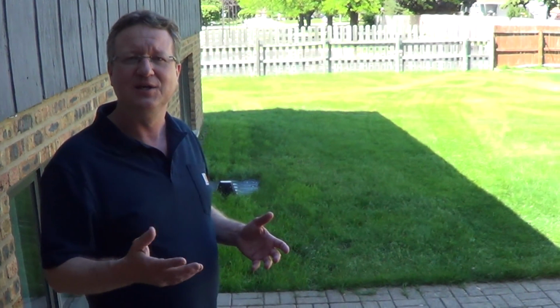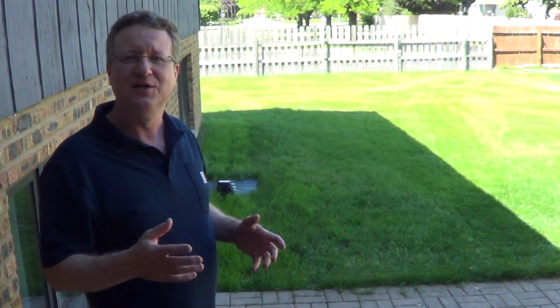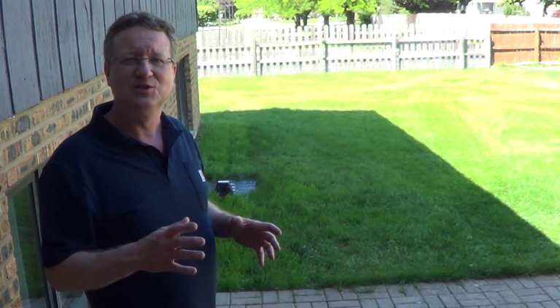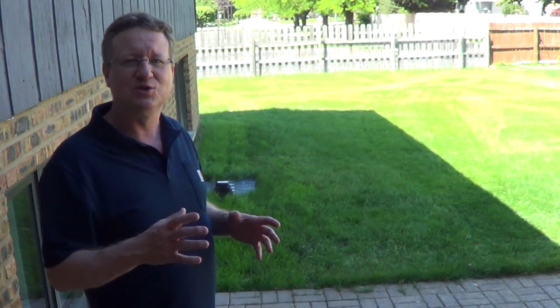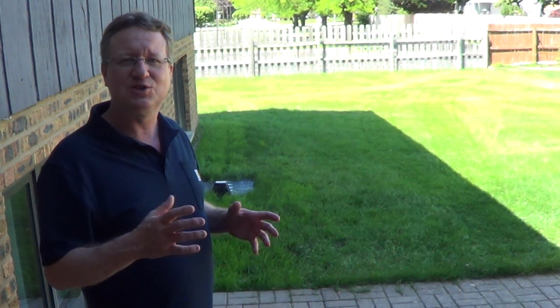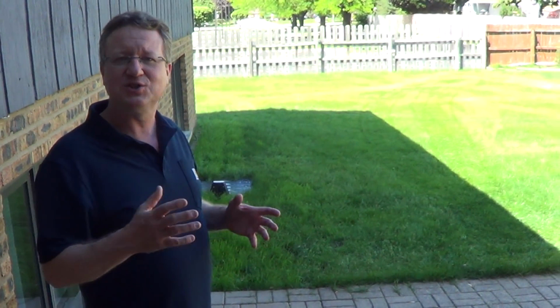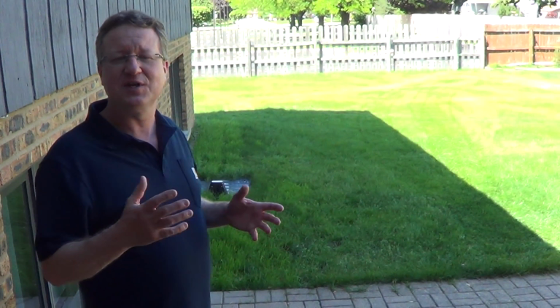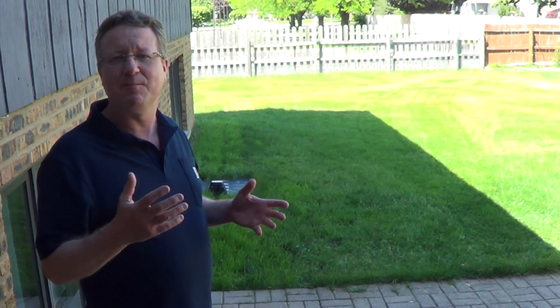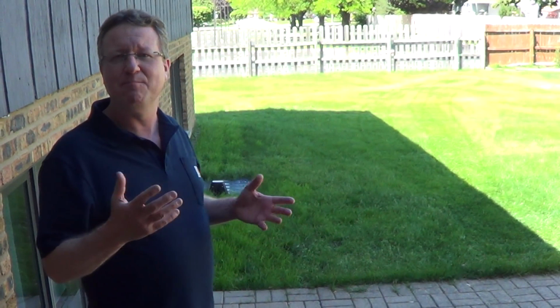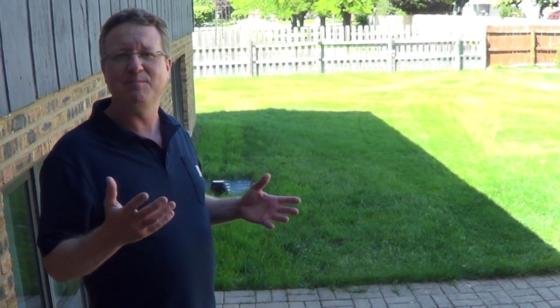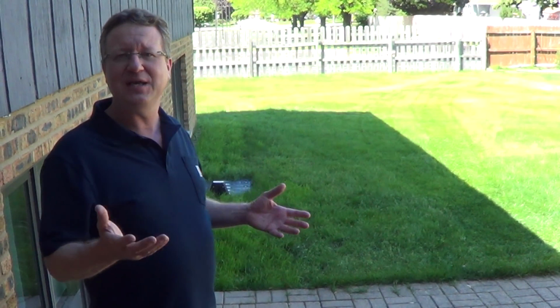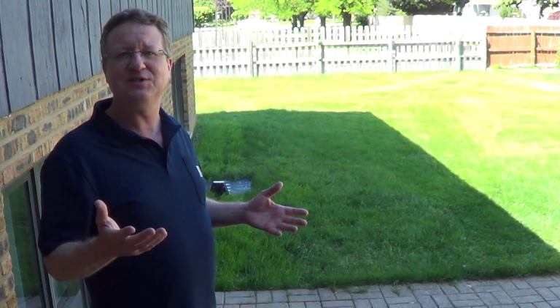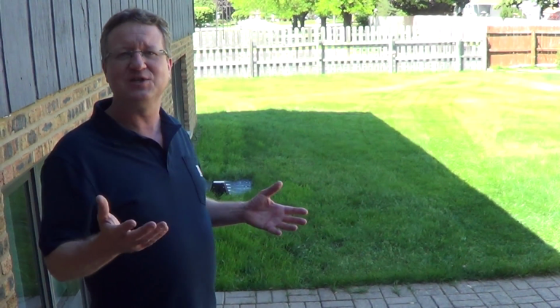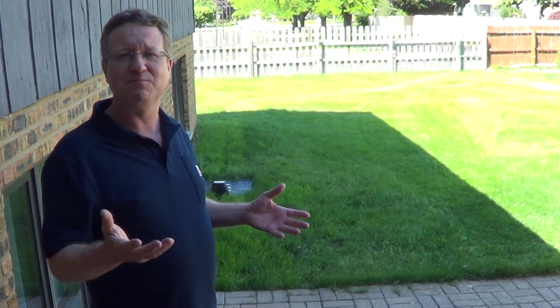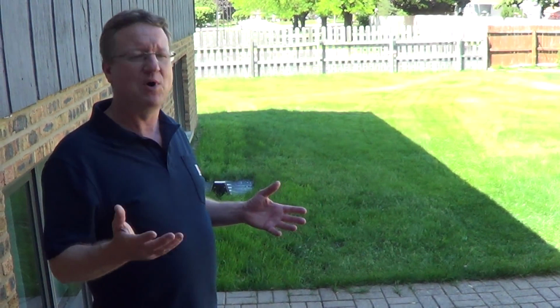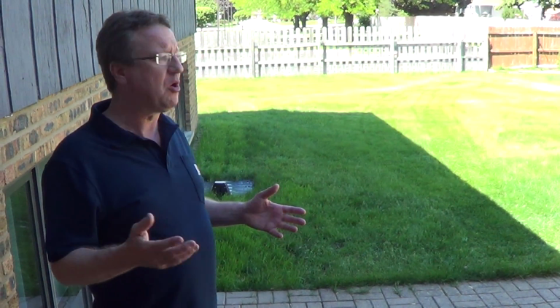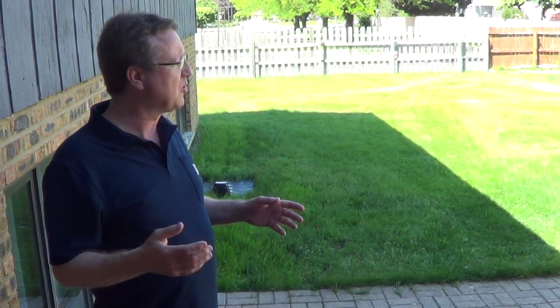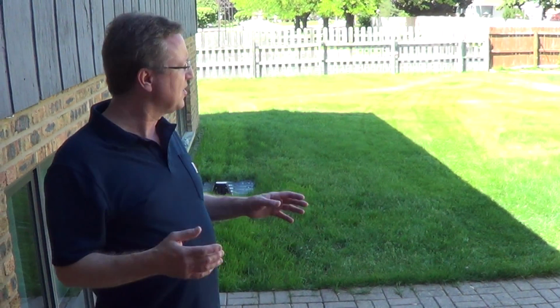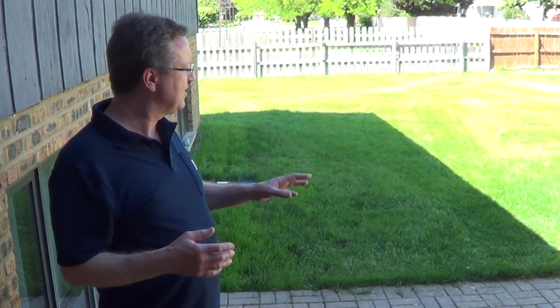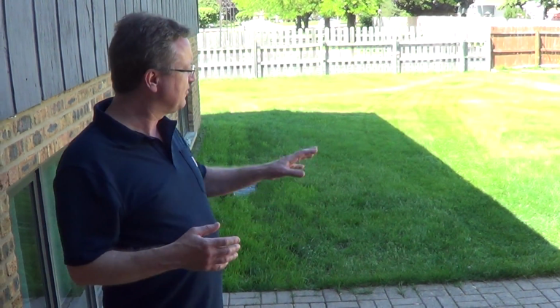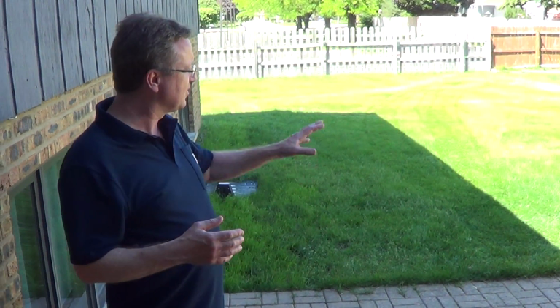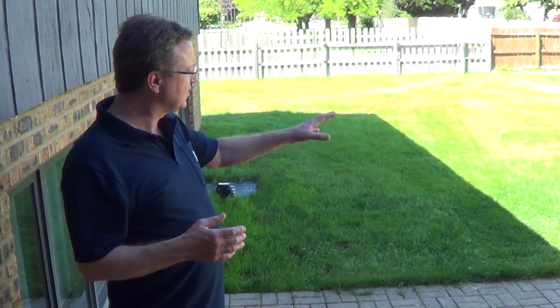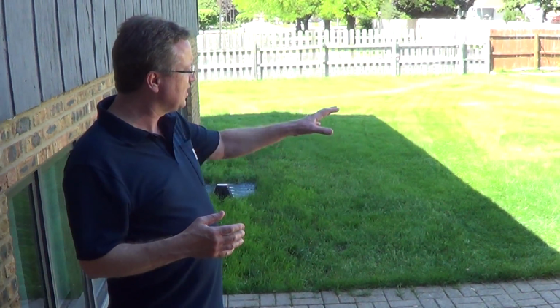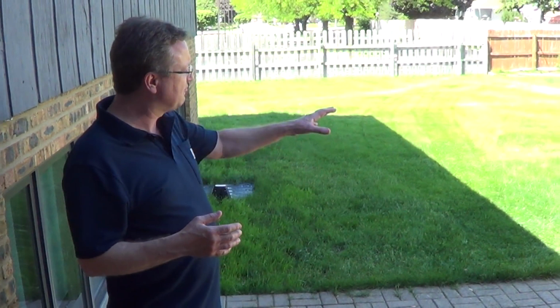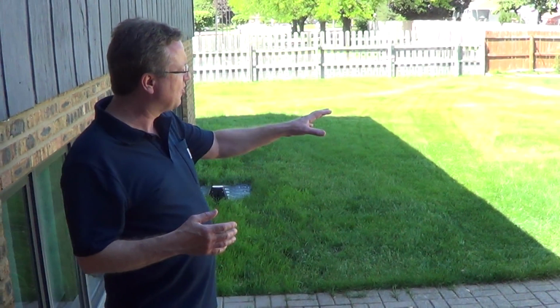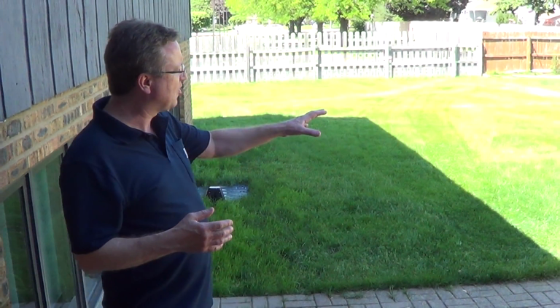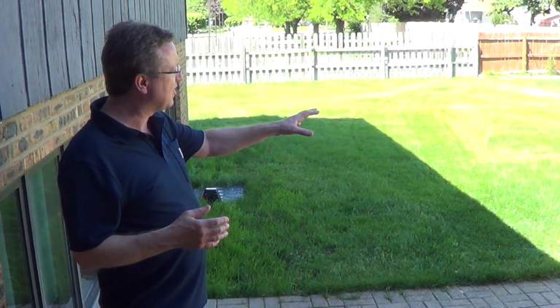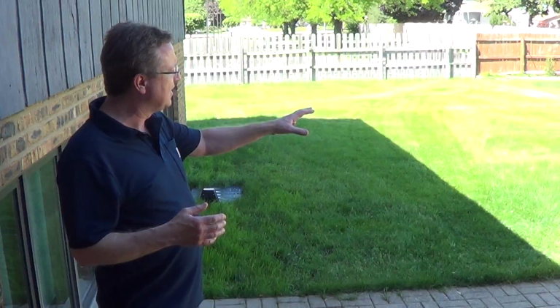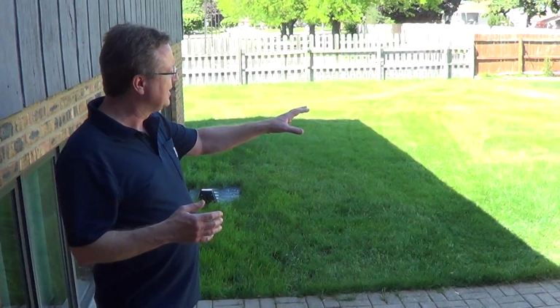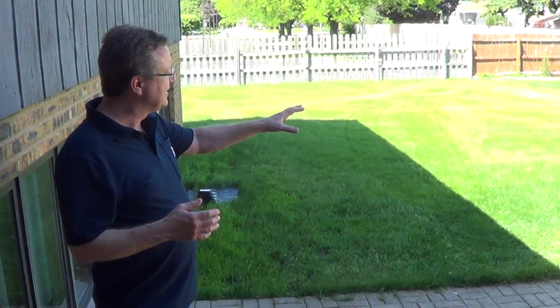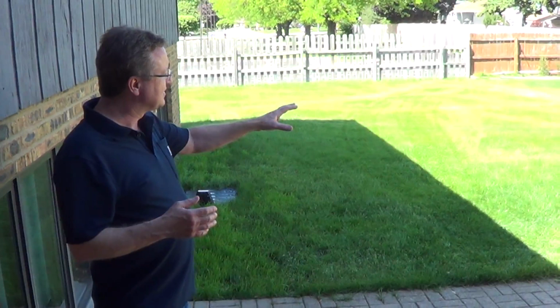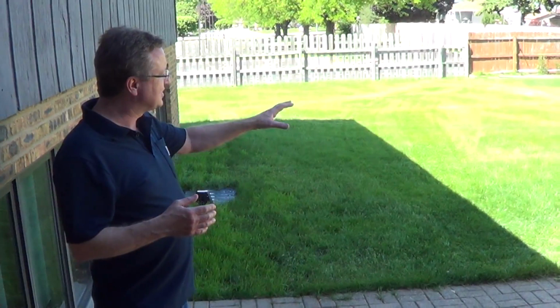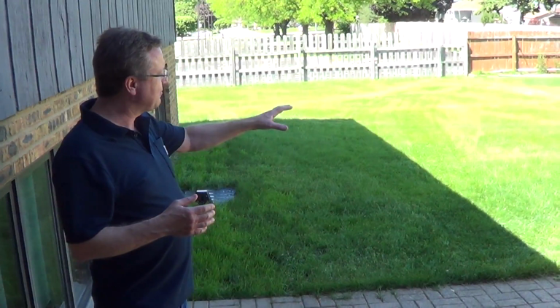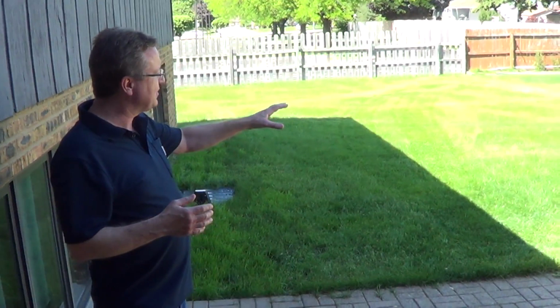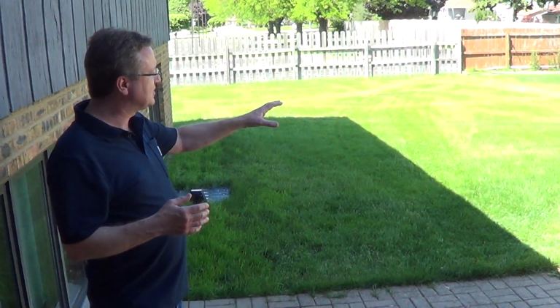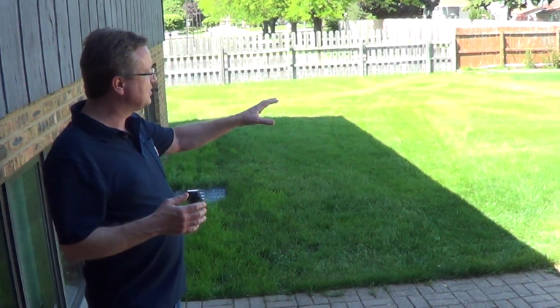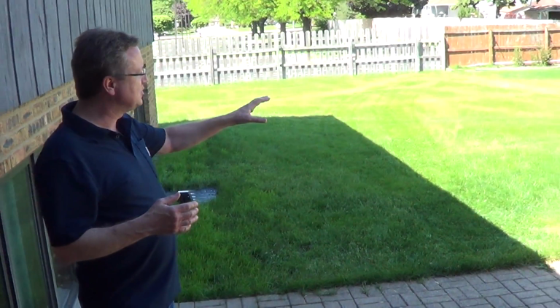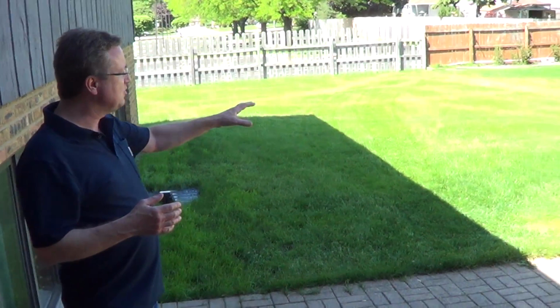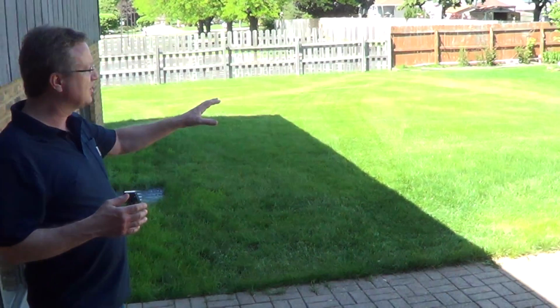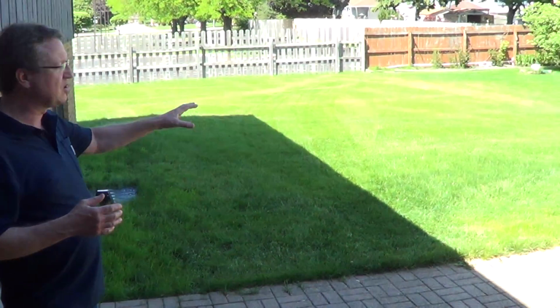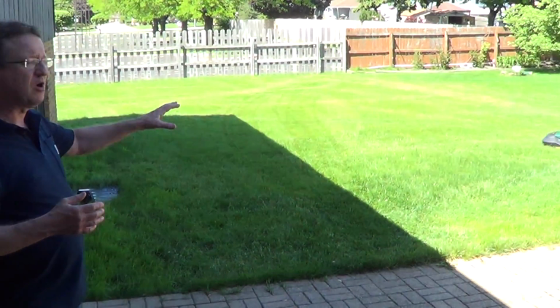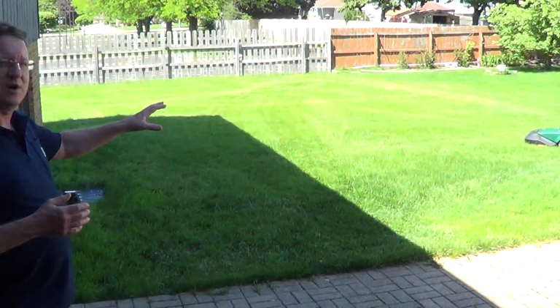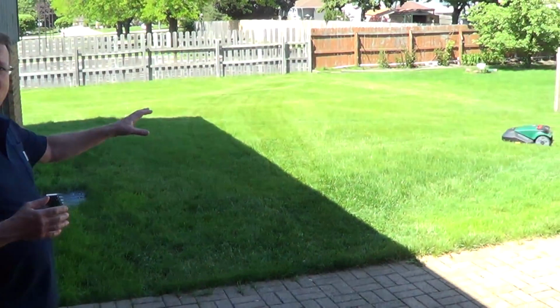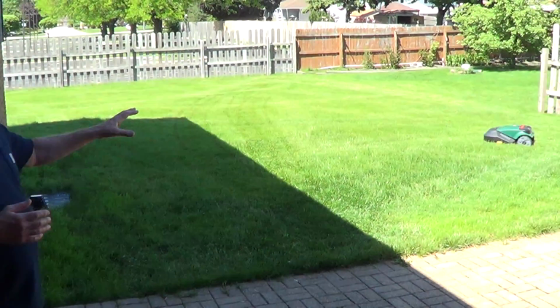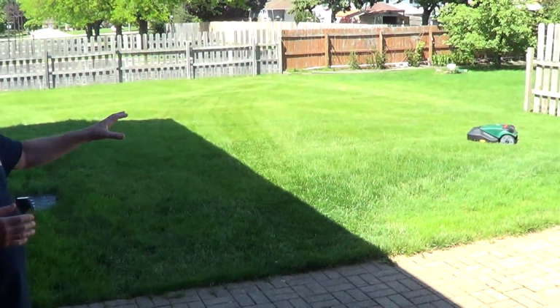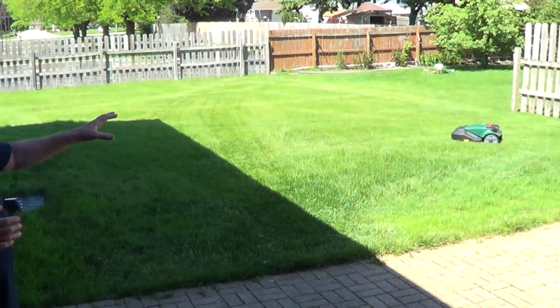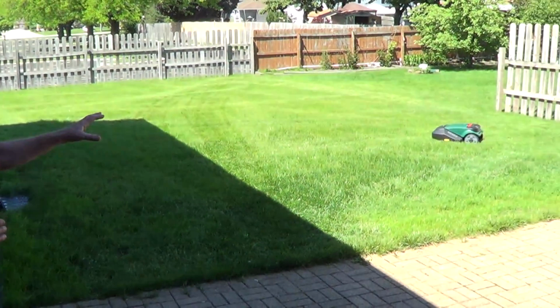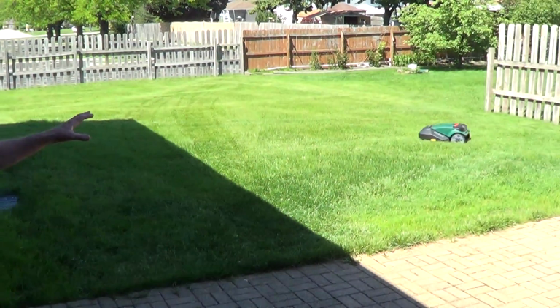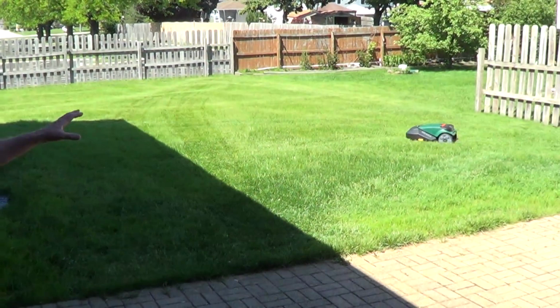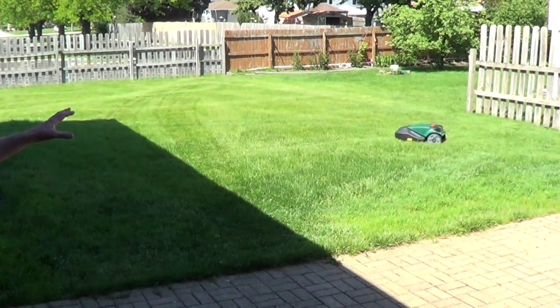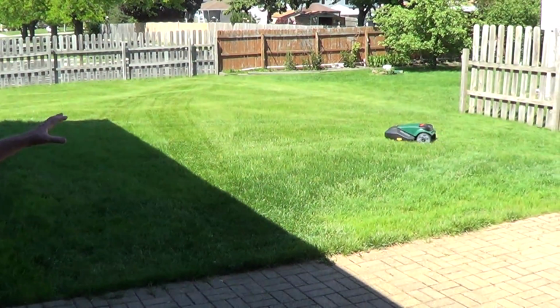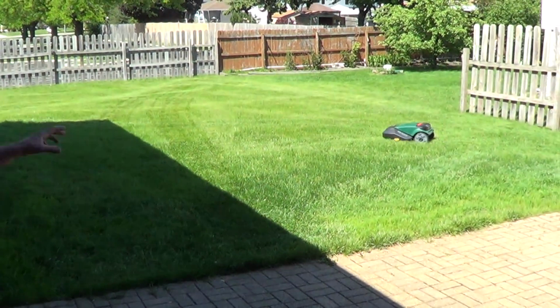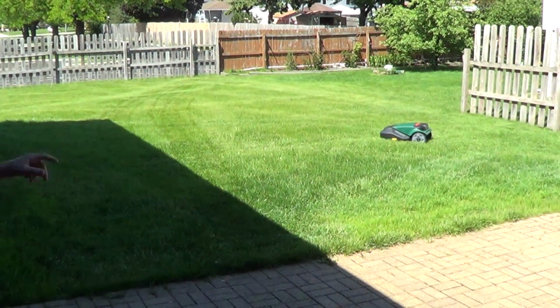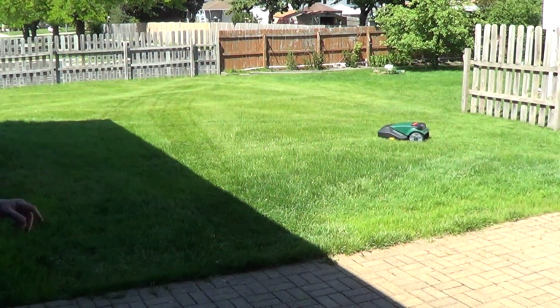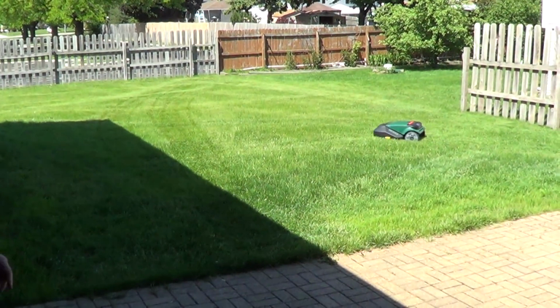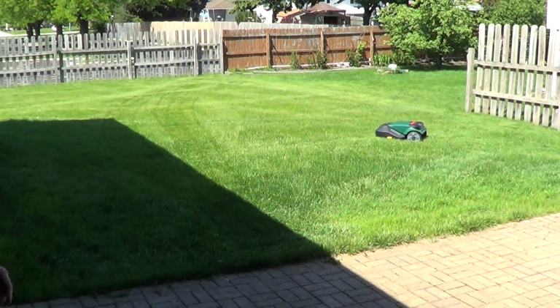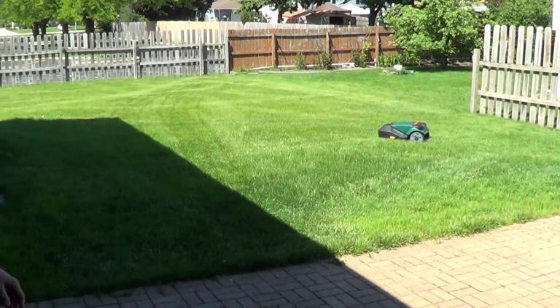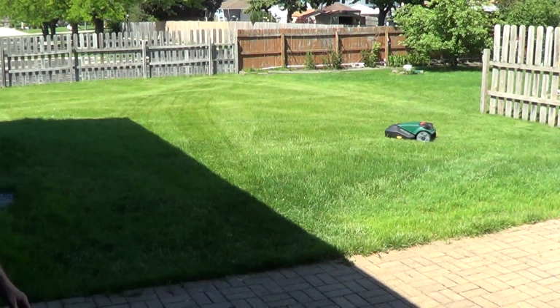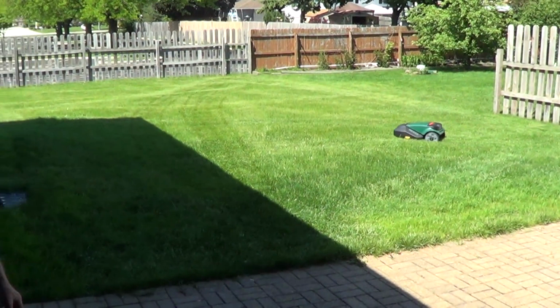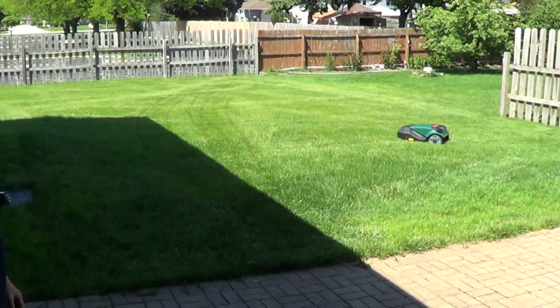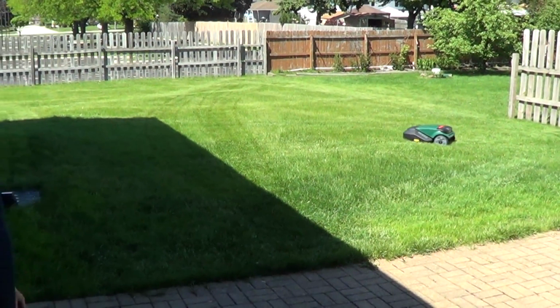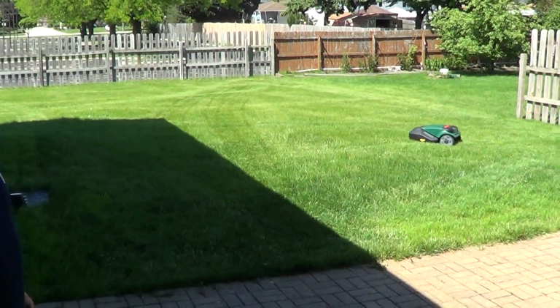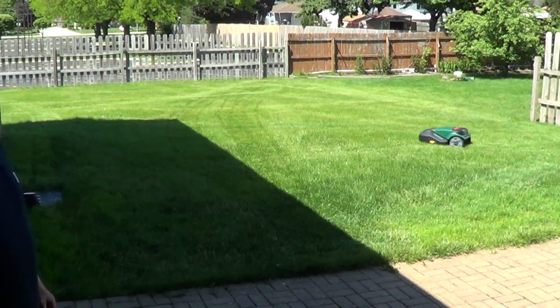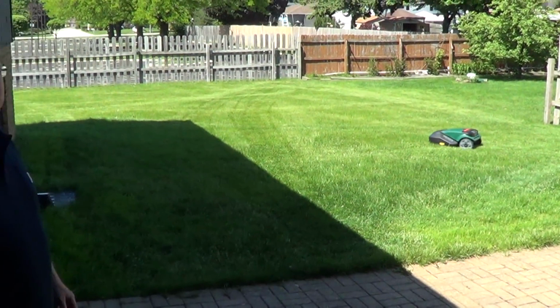Just an amazing mower. If you're looking for something to do your lawn automatically, this RoboMow does an excellent job.